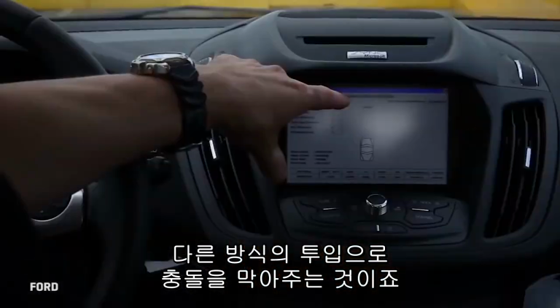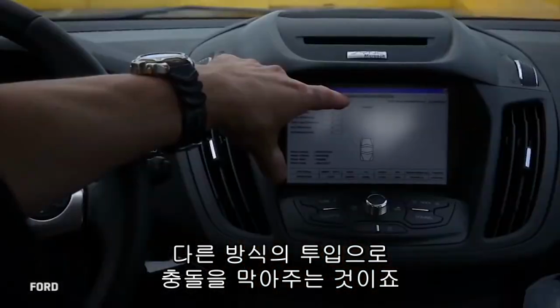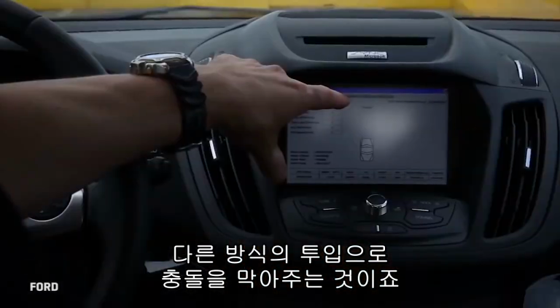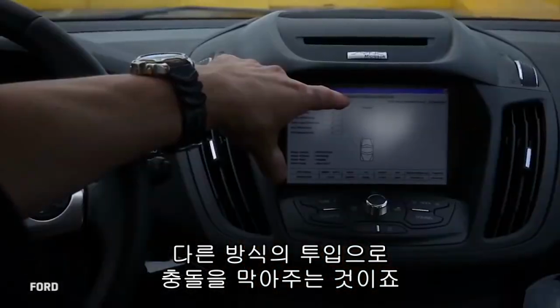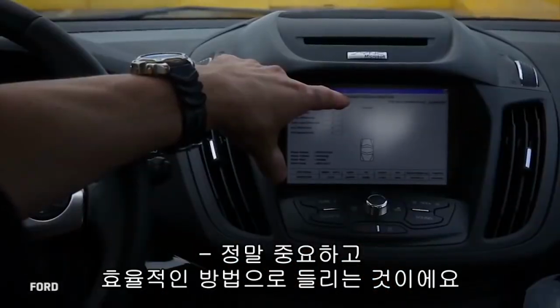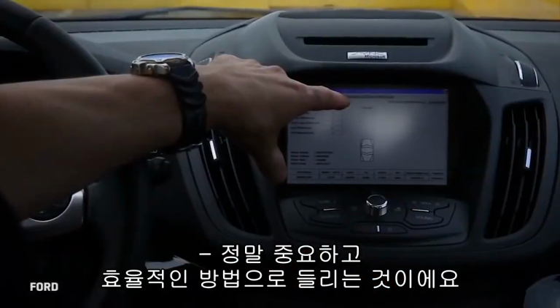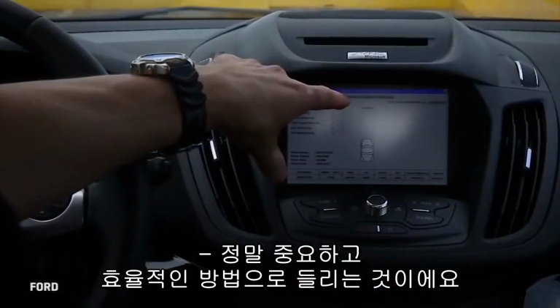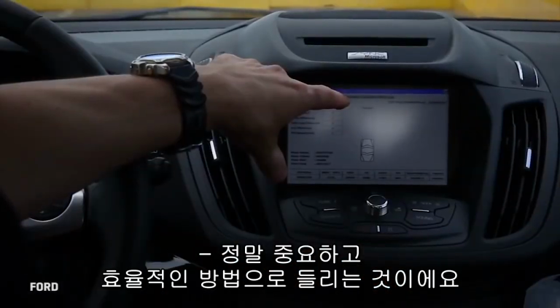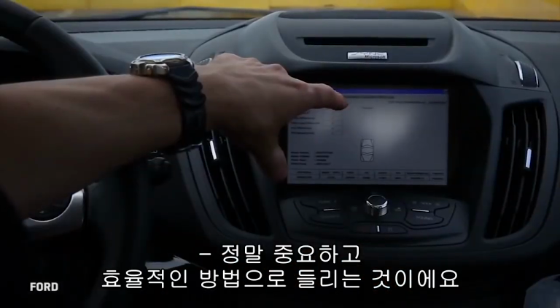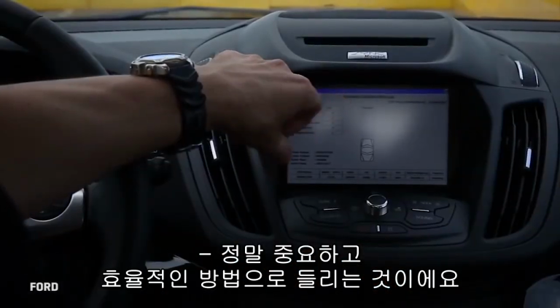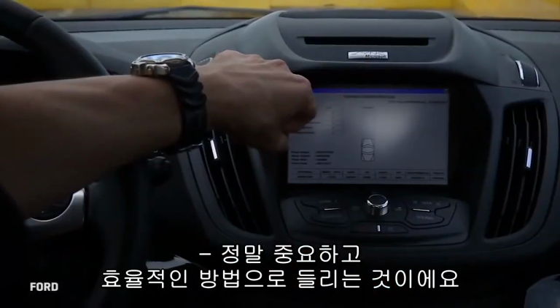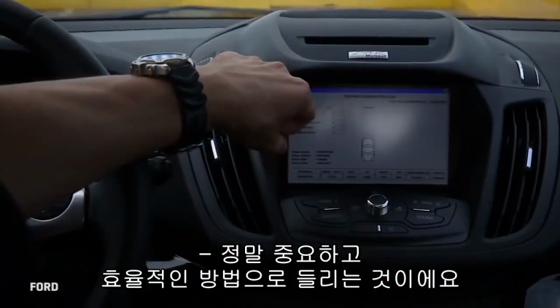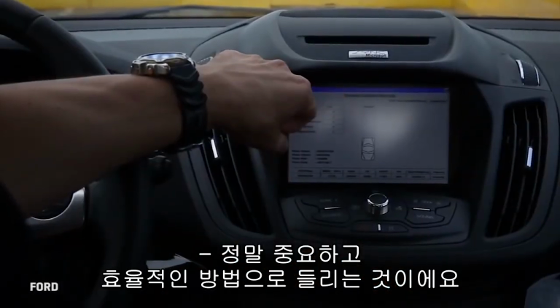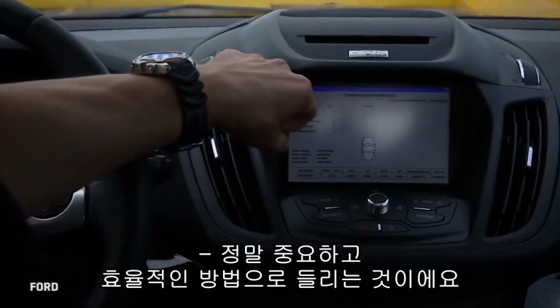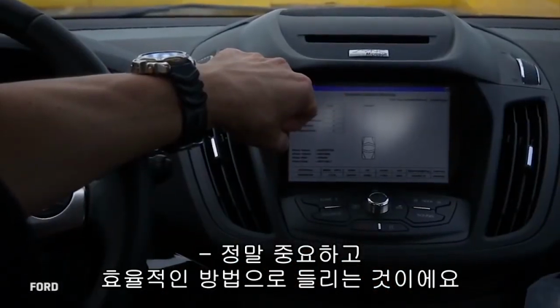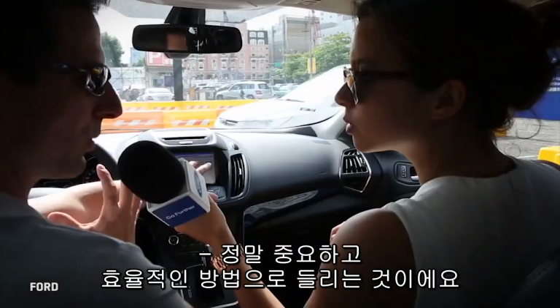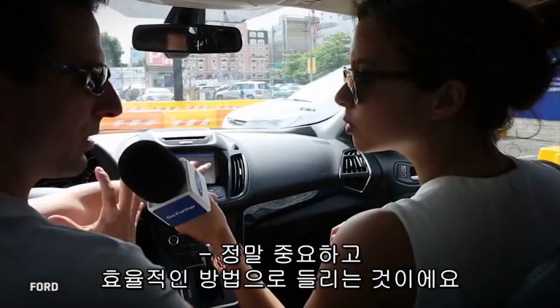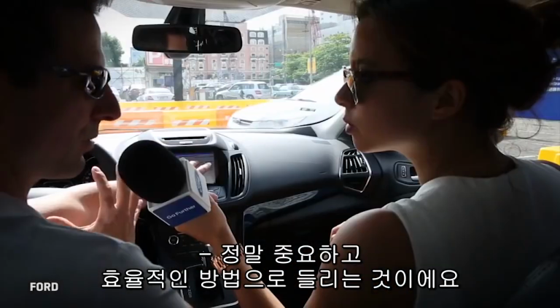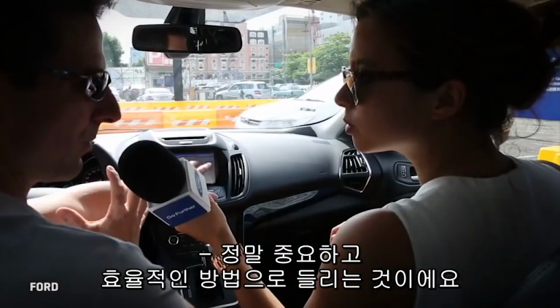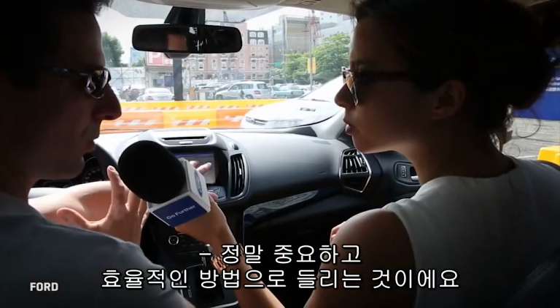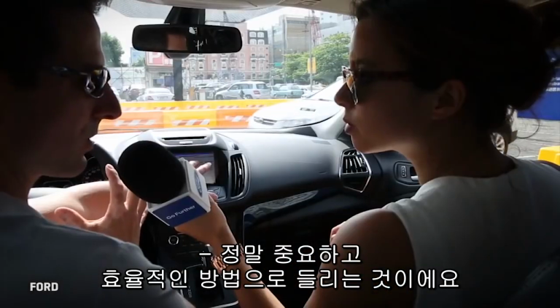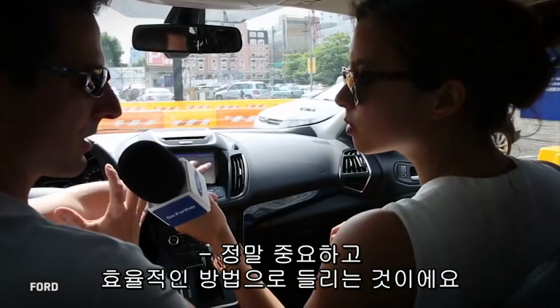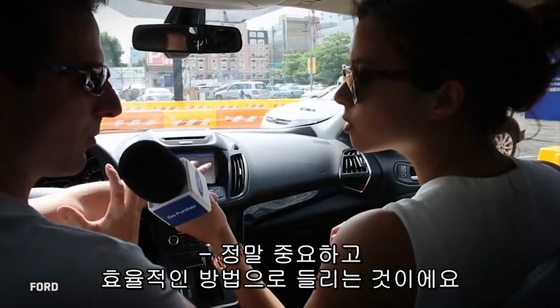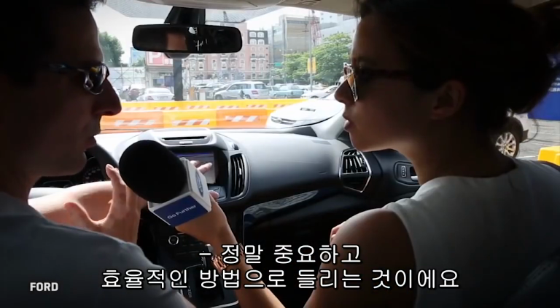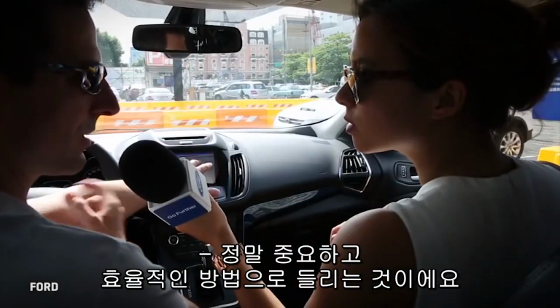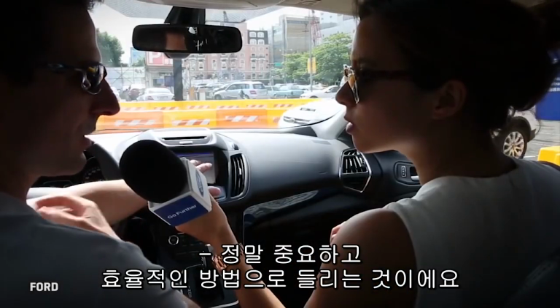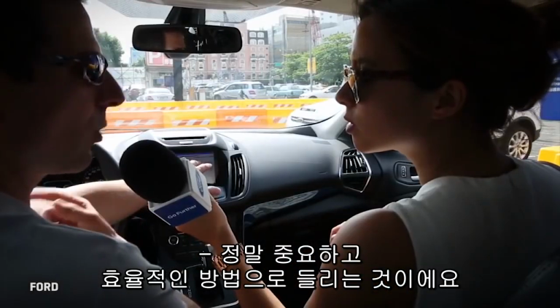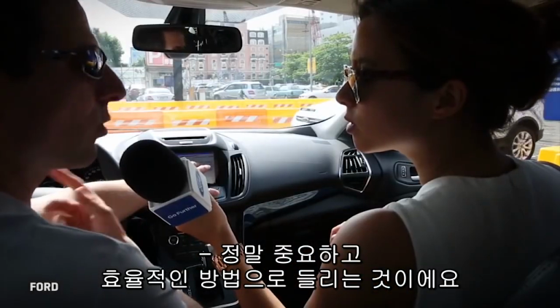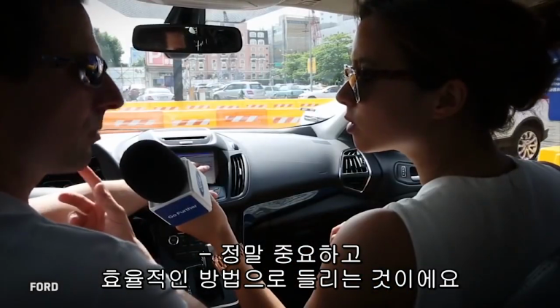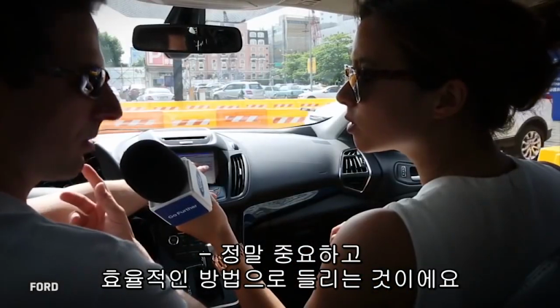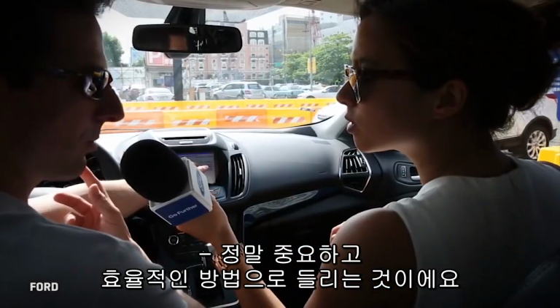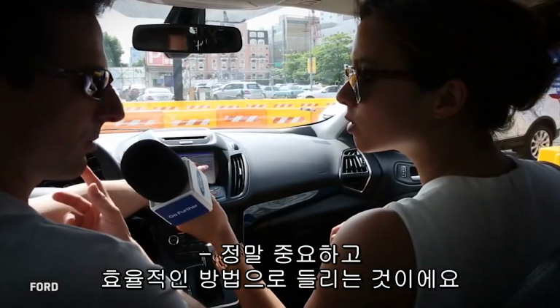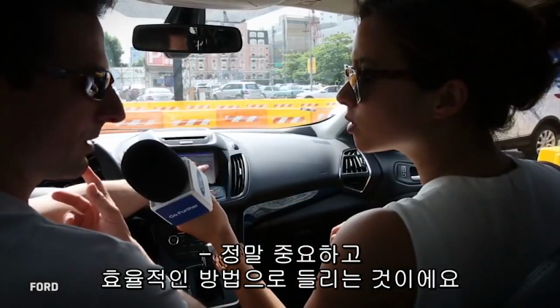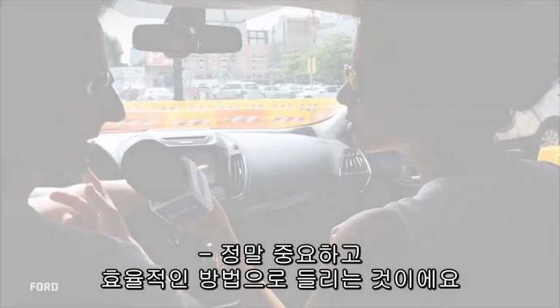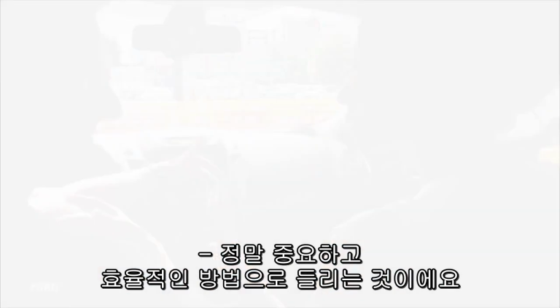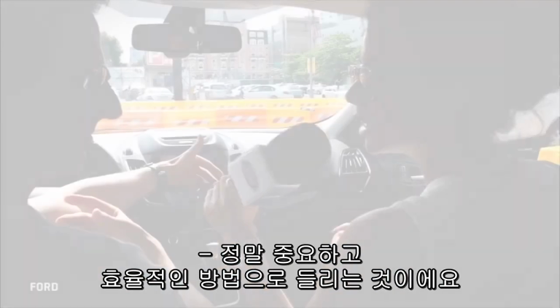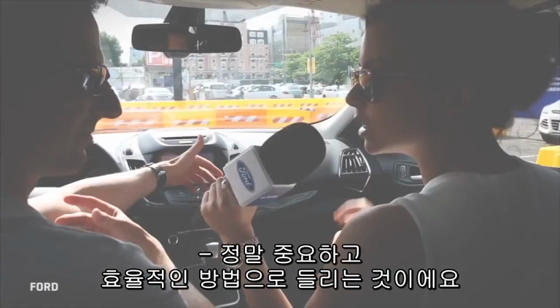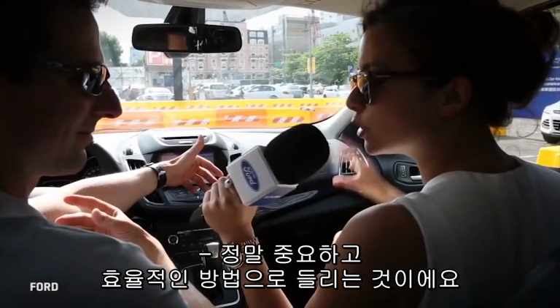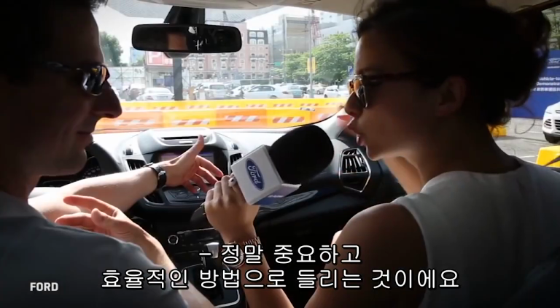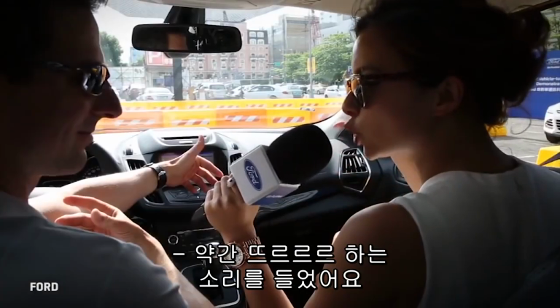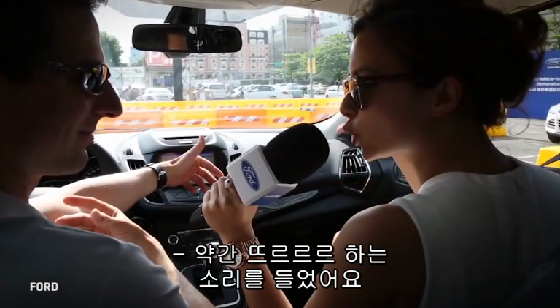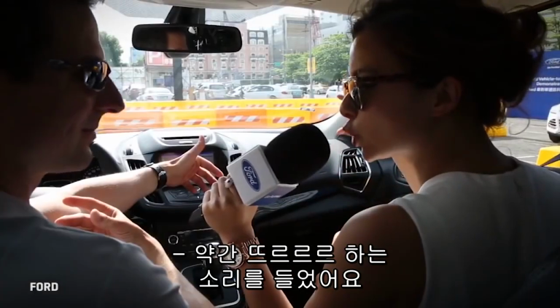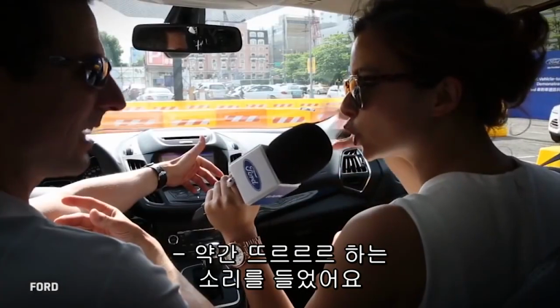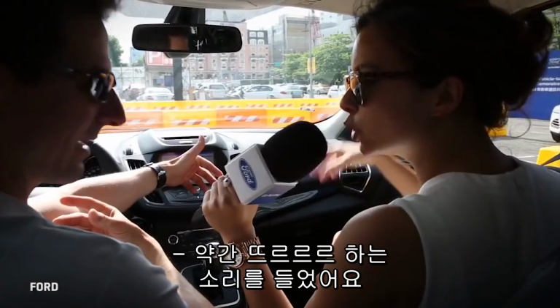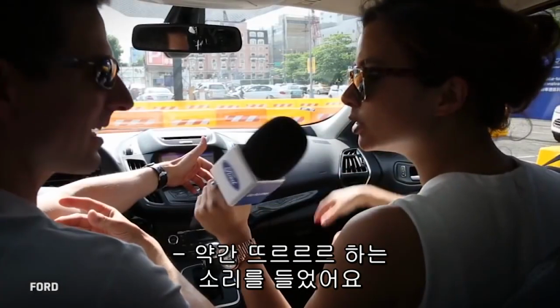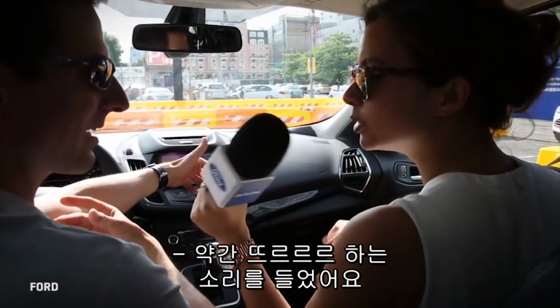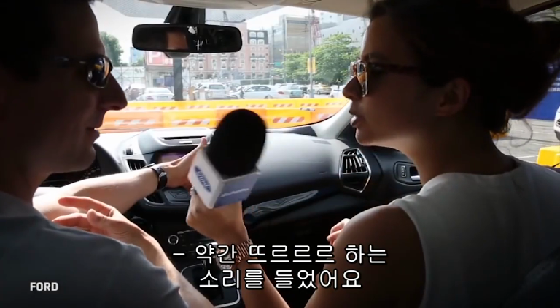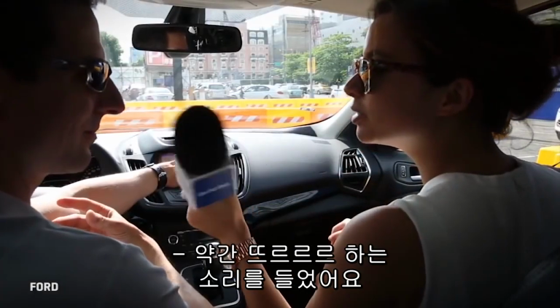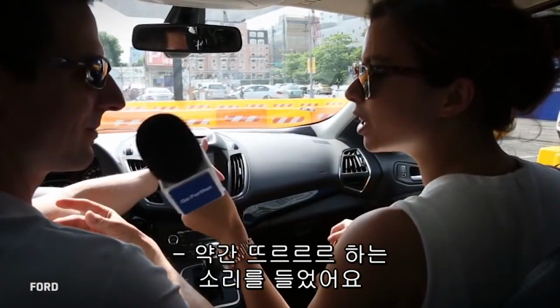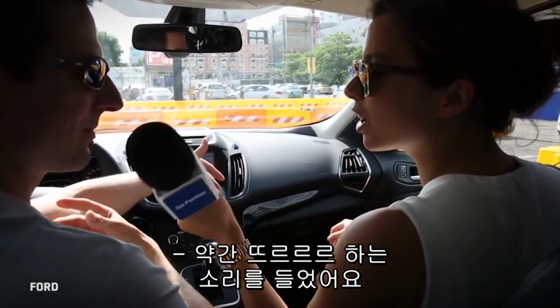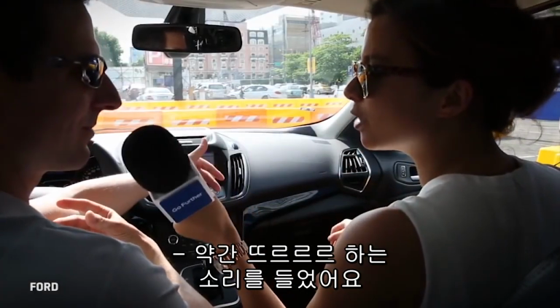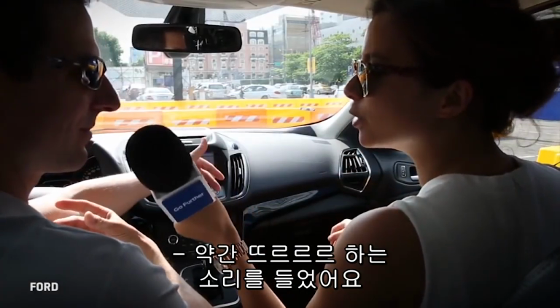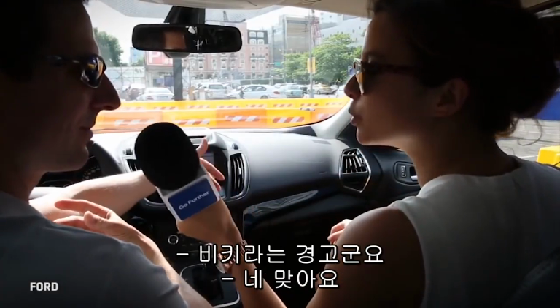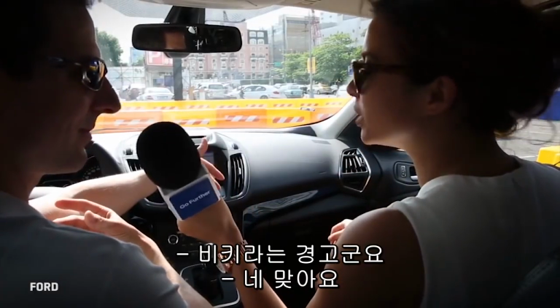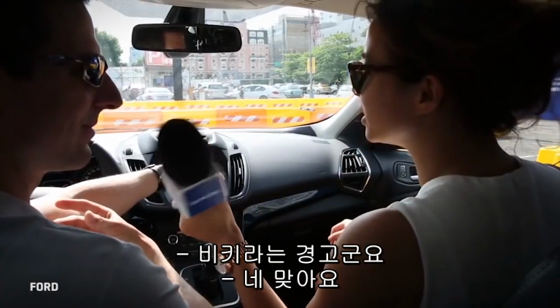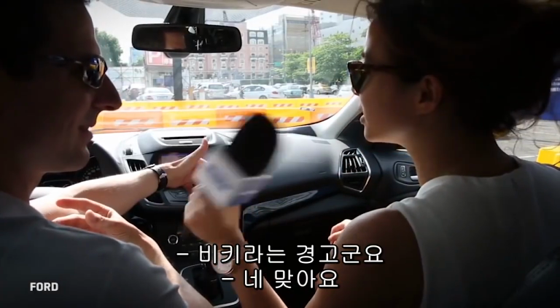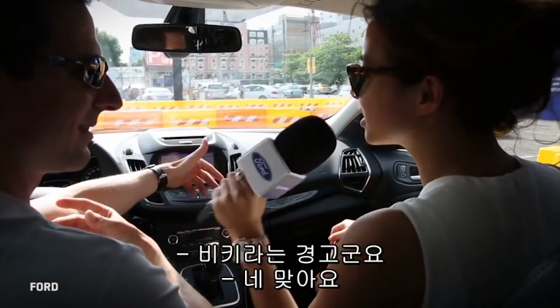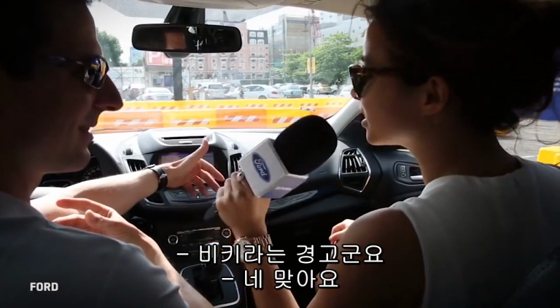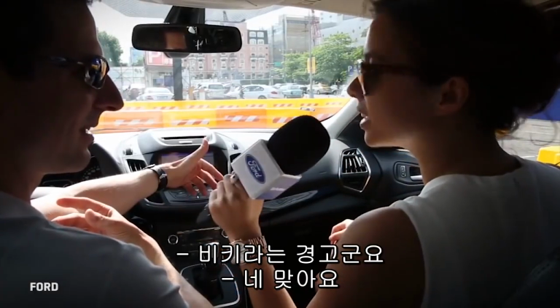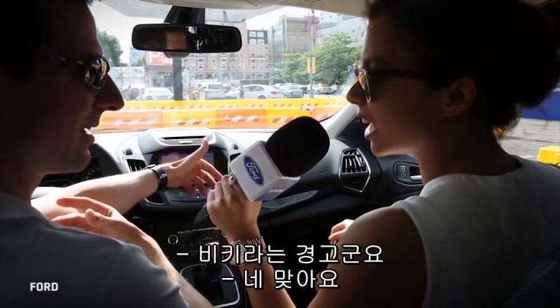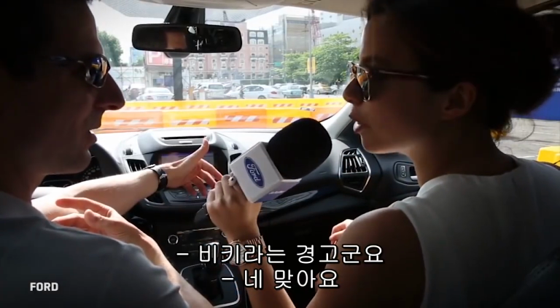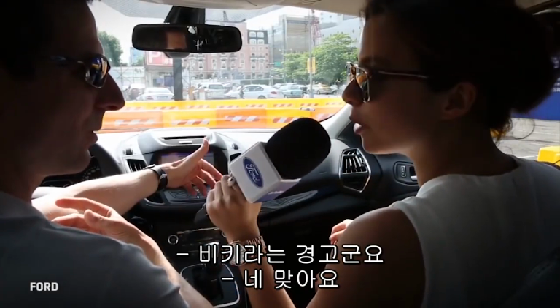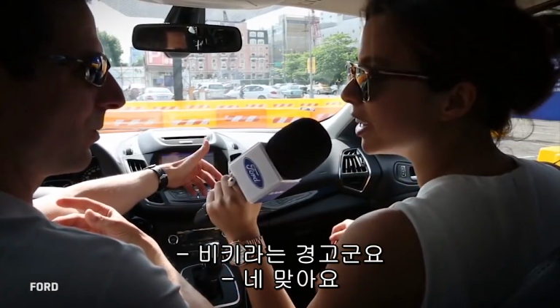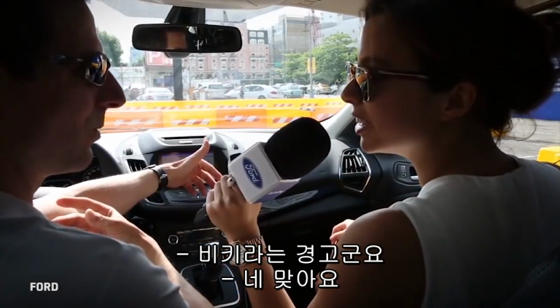A really important and efficient way to warn someone is the audible warning — which means get out of the way.